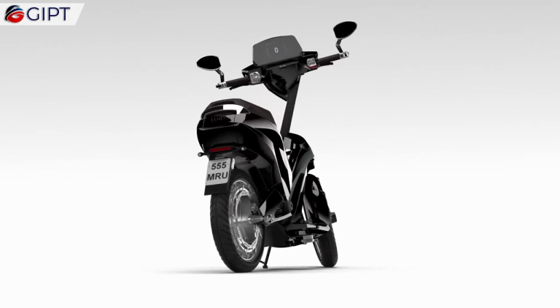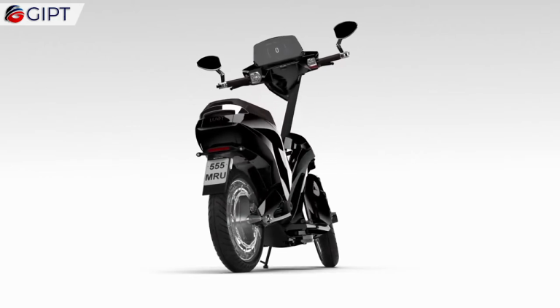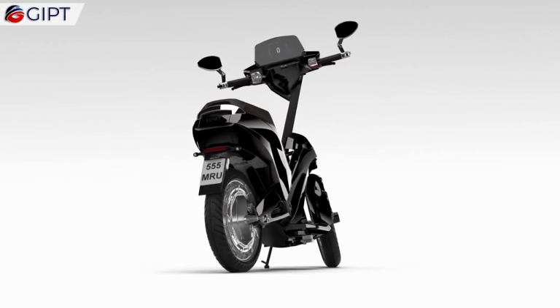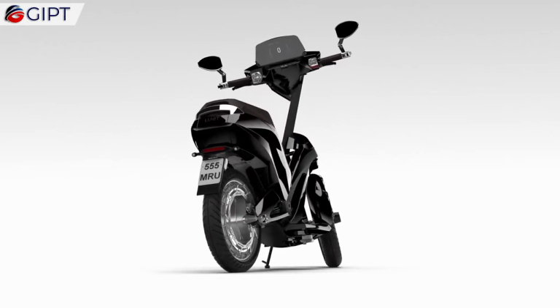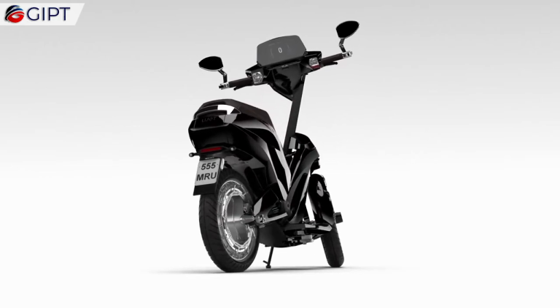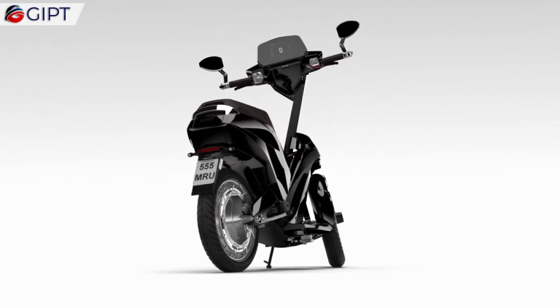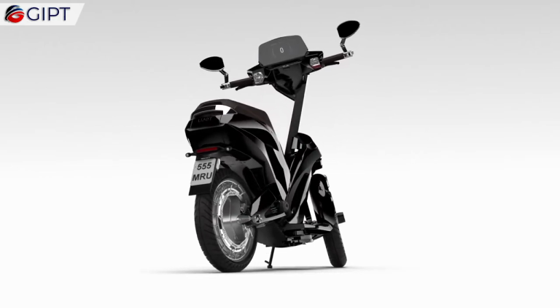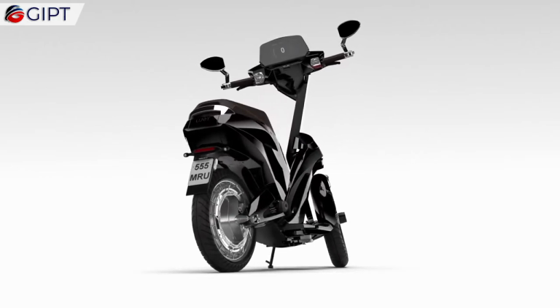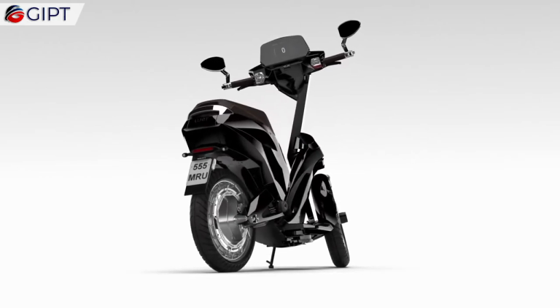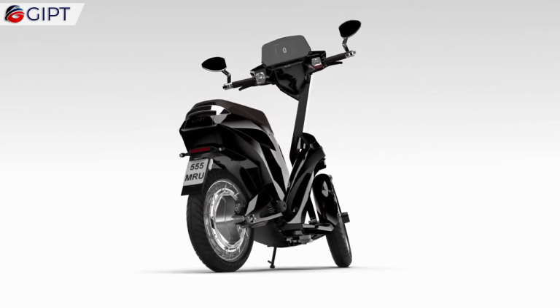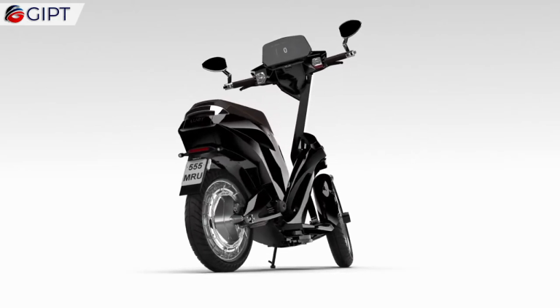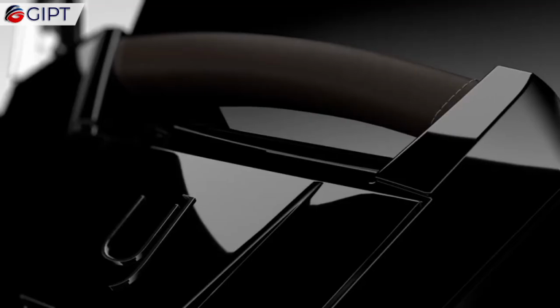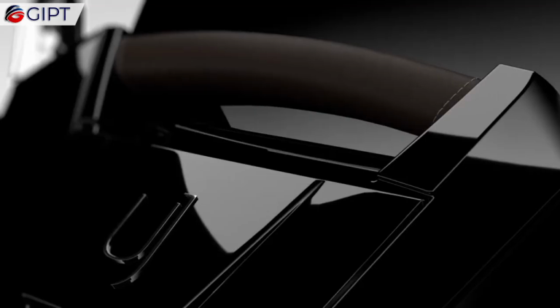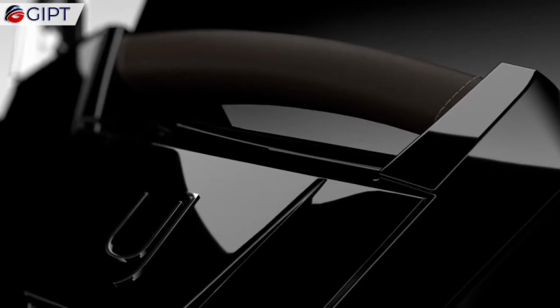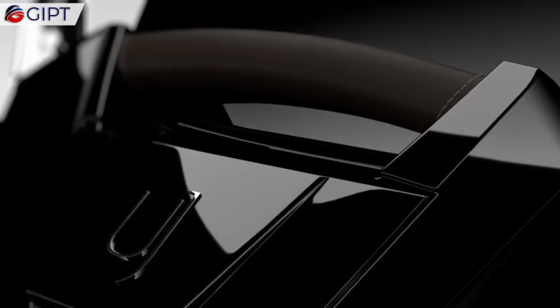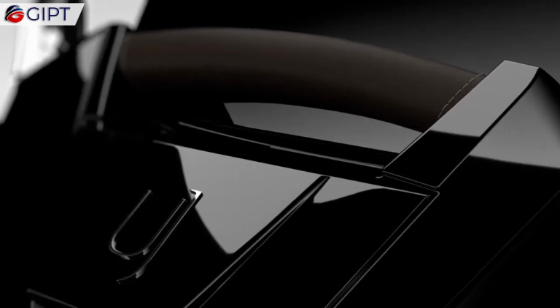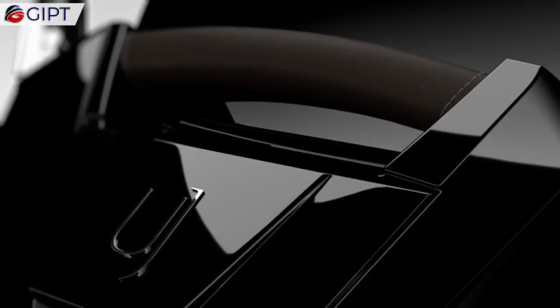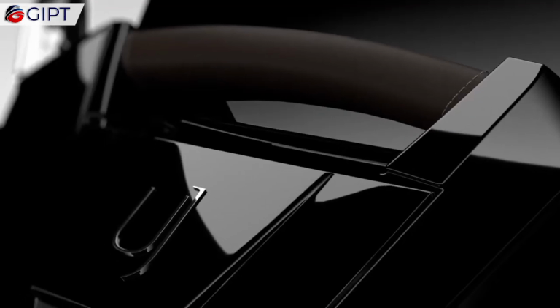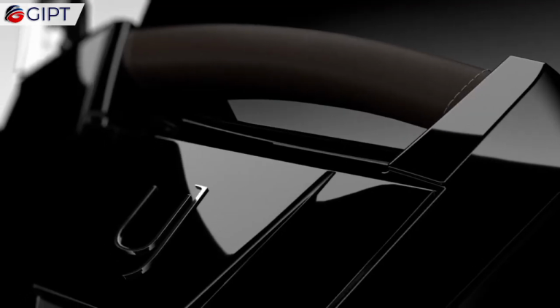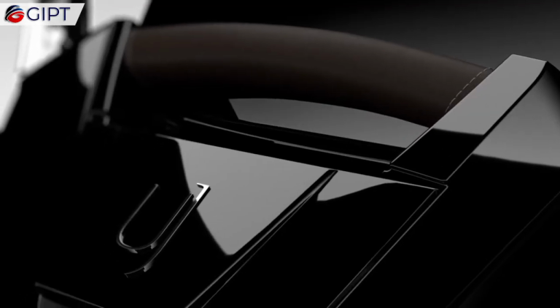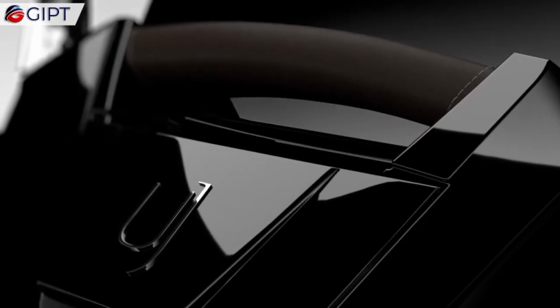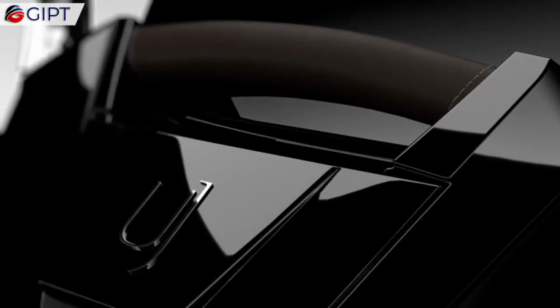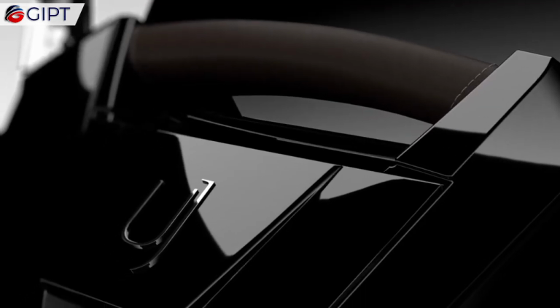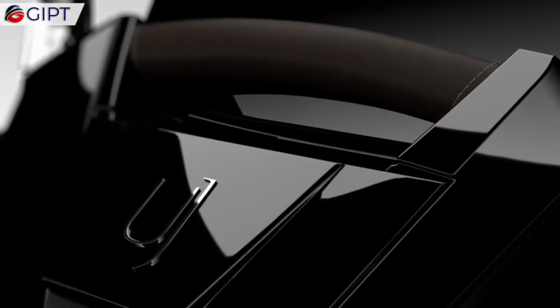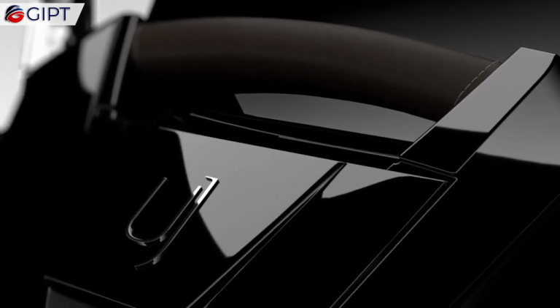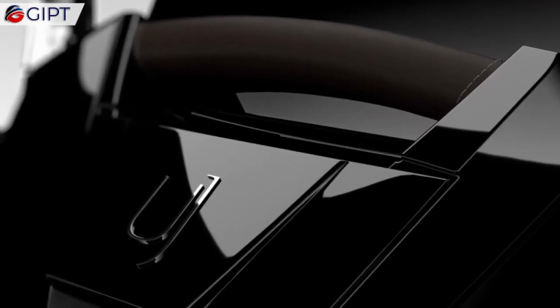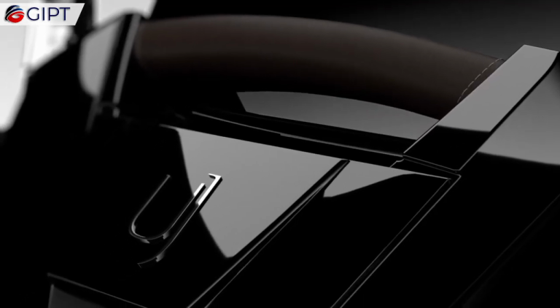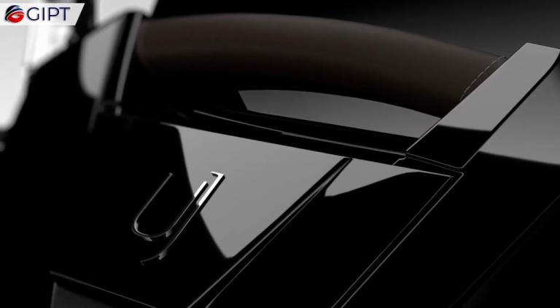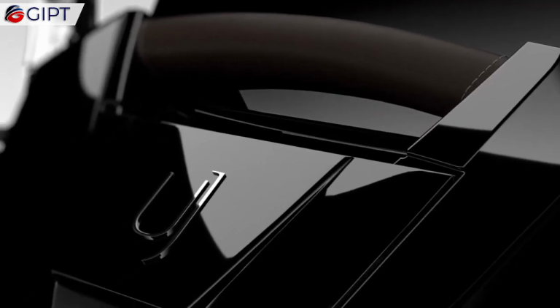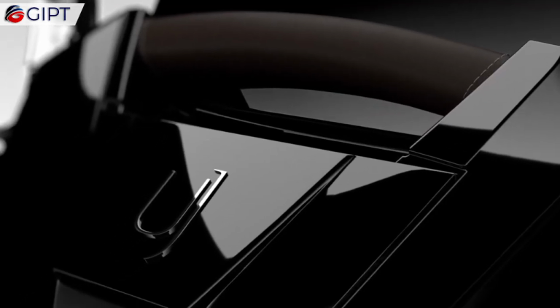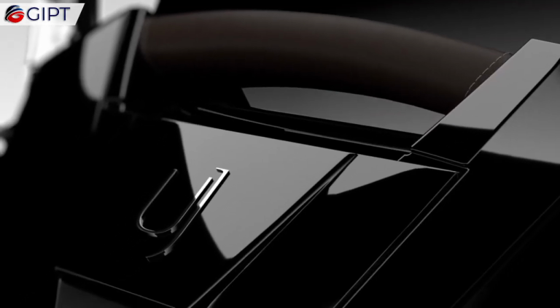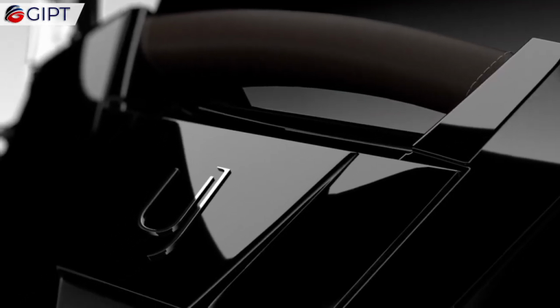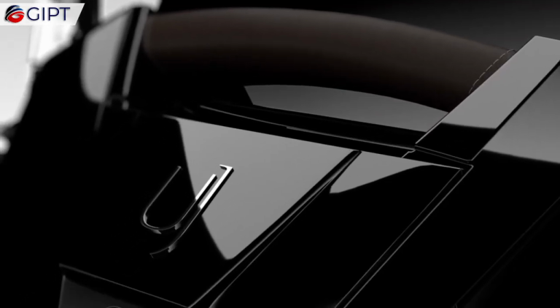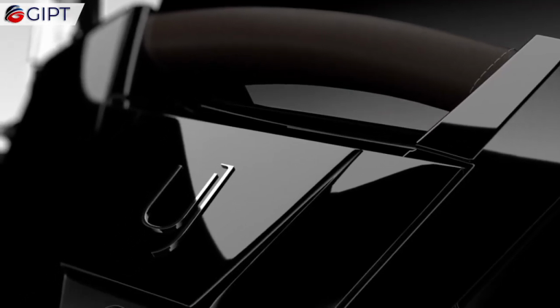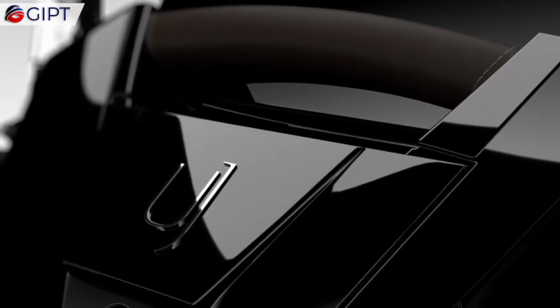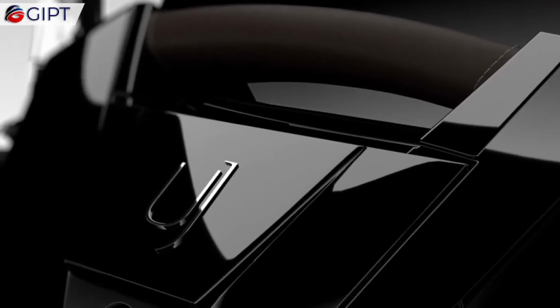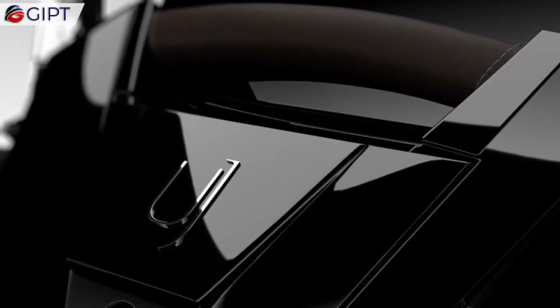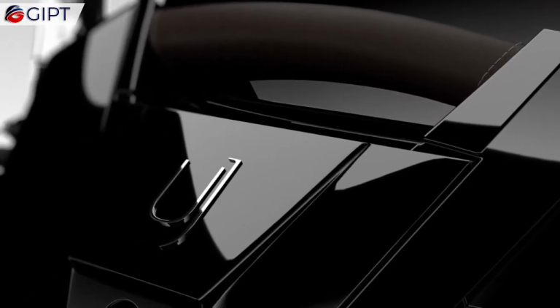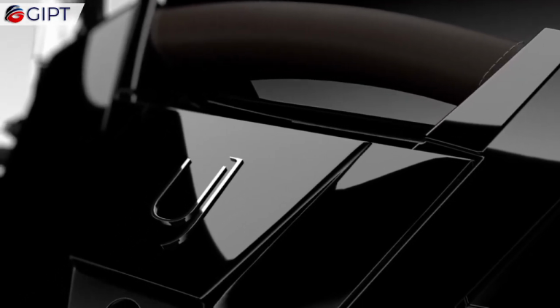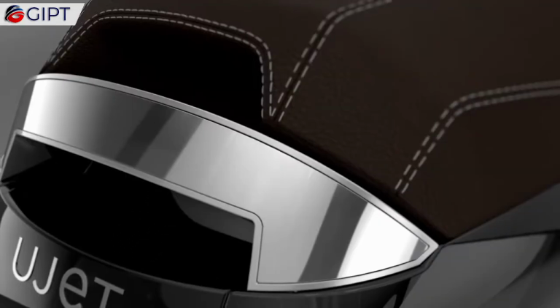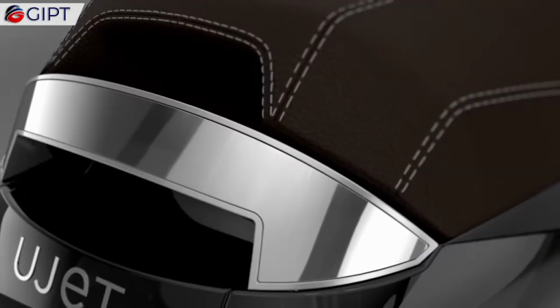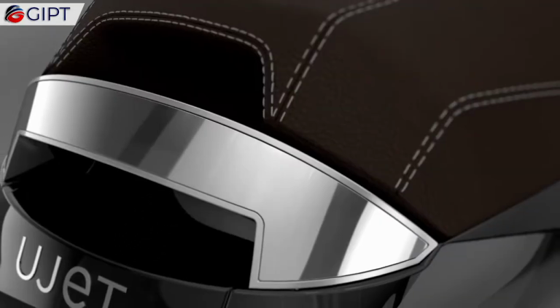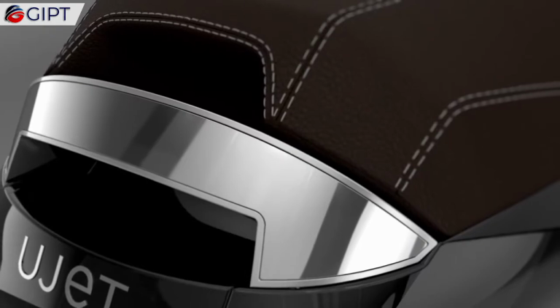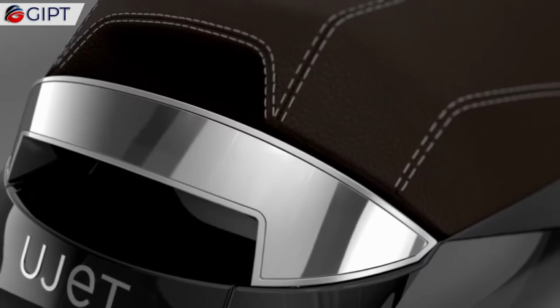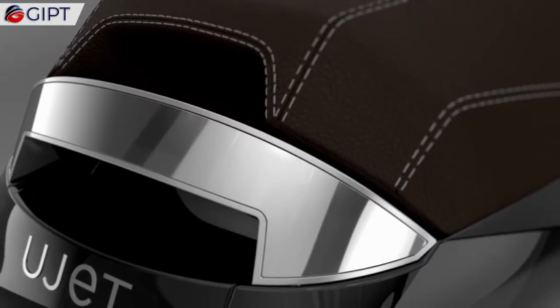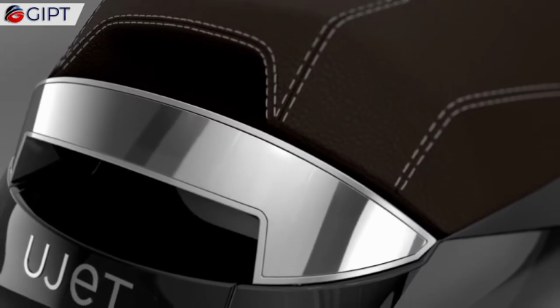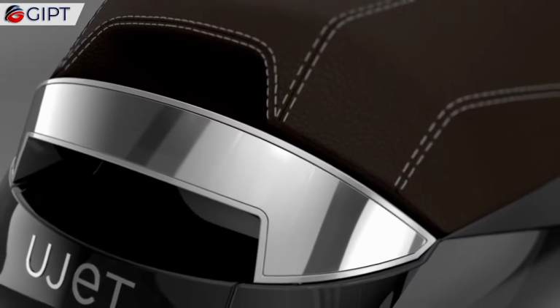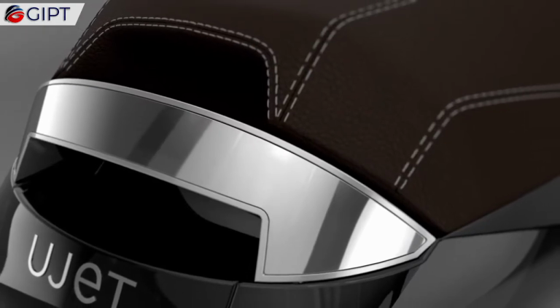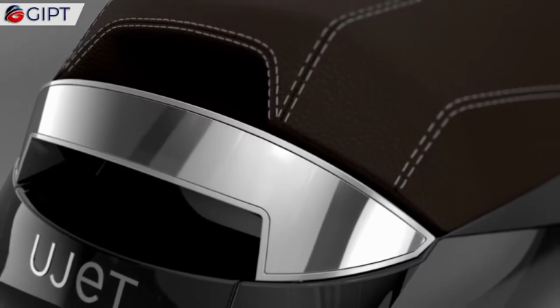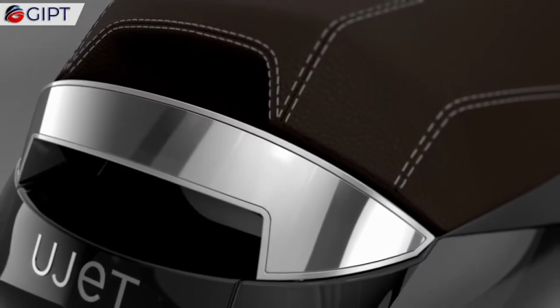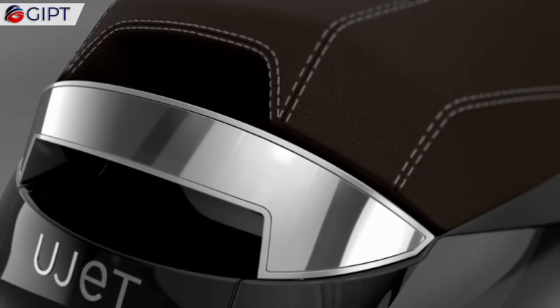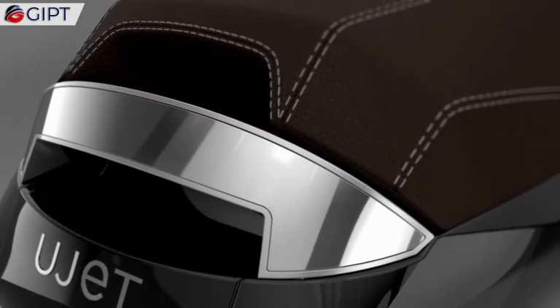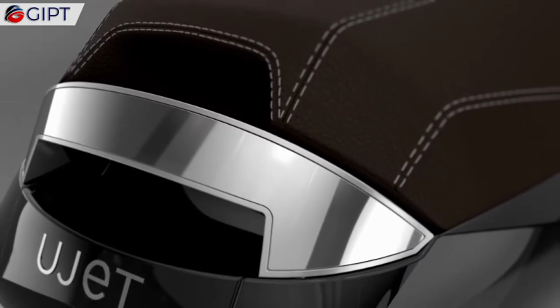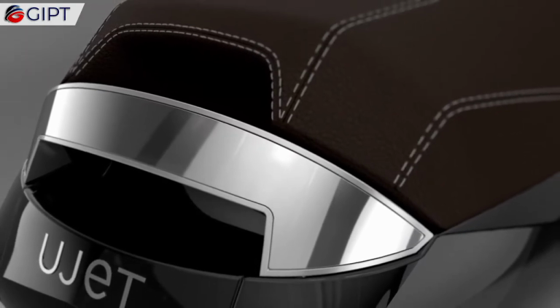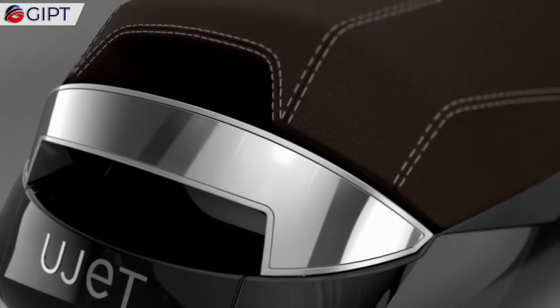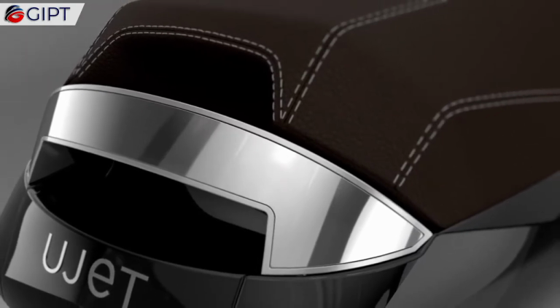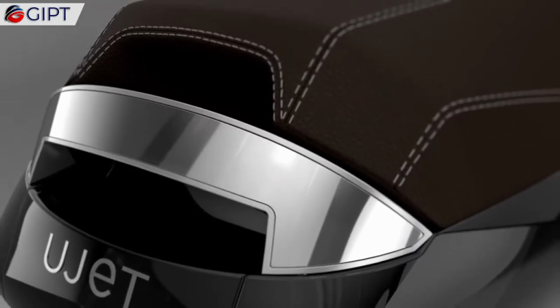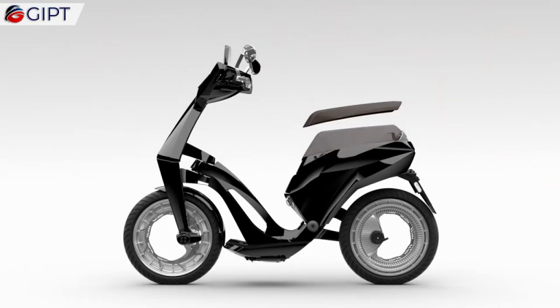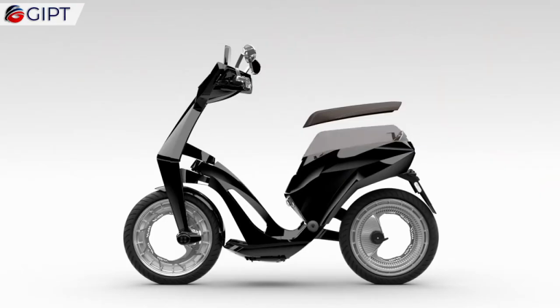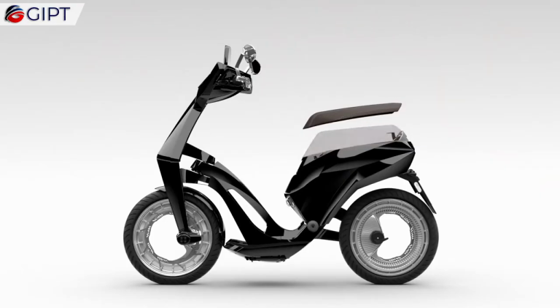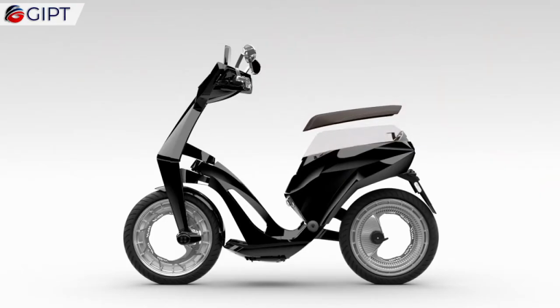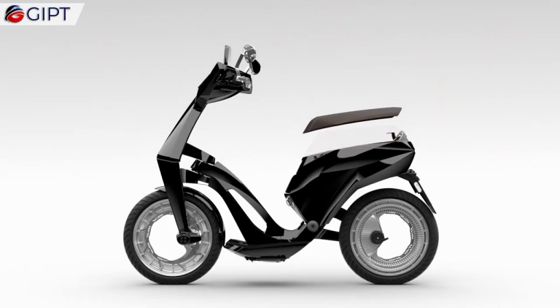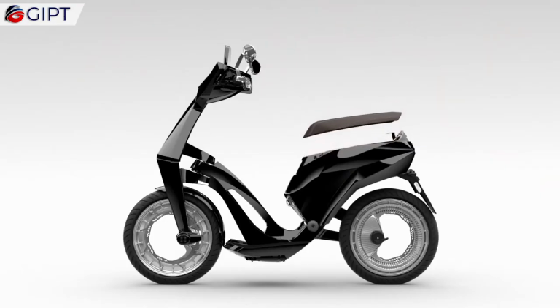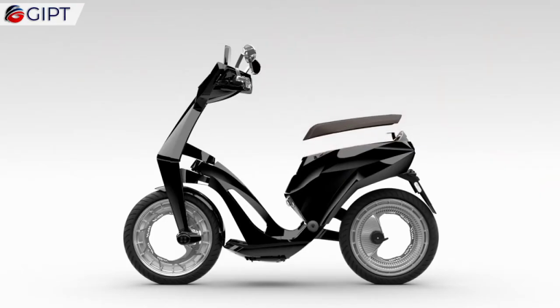Tubal is the only material able to check off all the performance boxes of a tire, which include range, wet grip, and longevity.